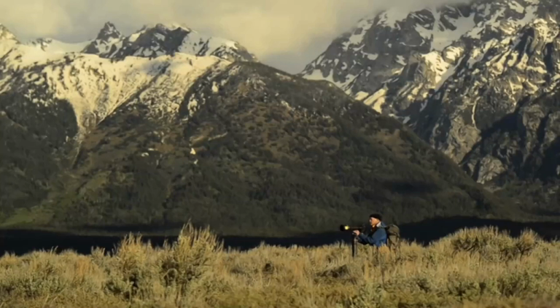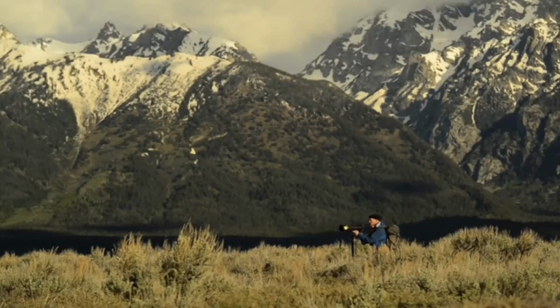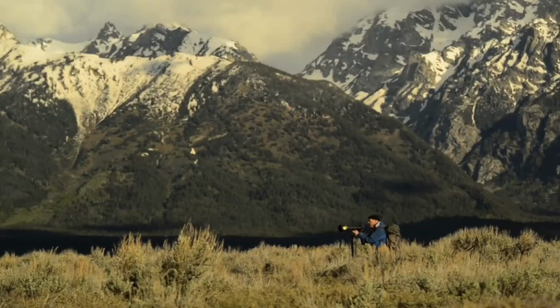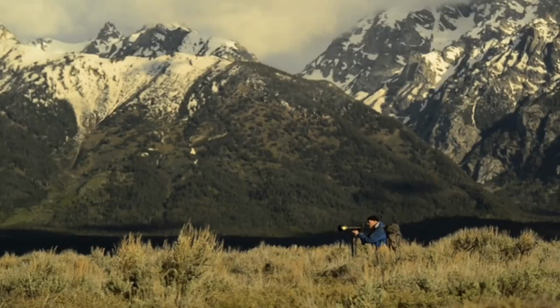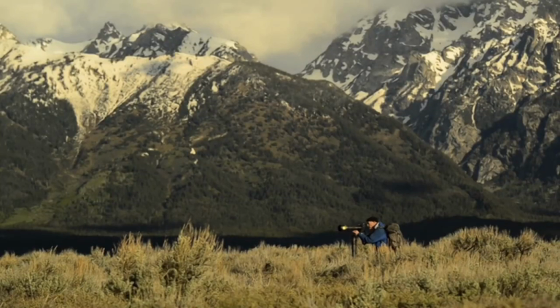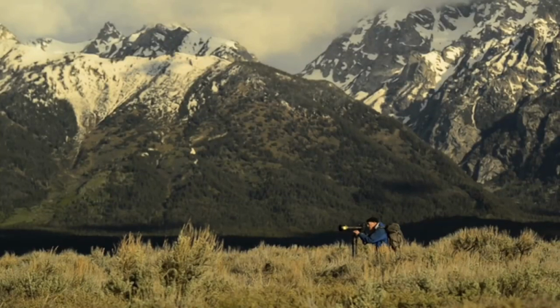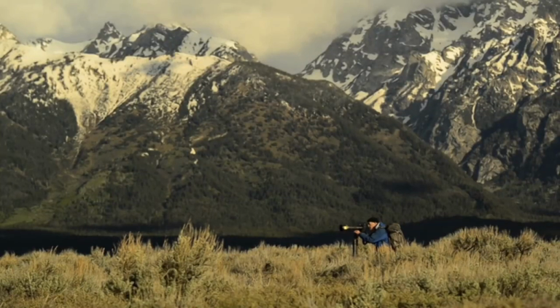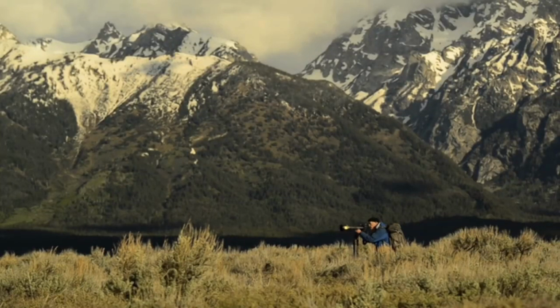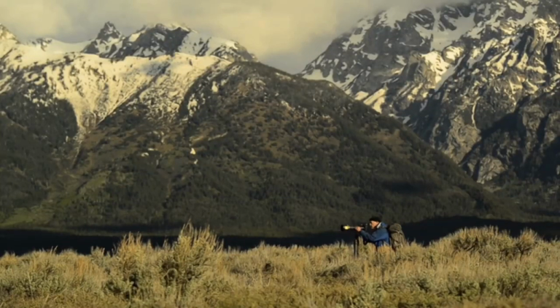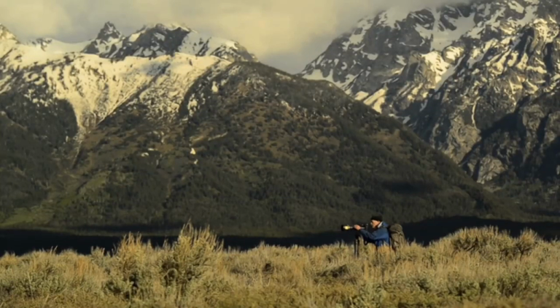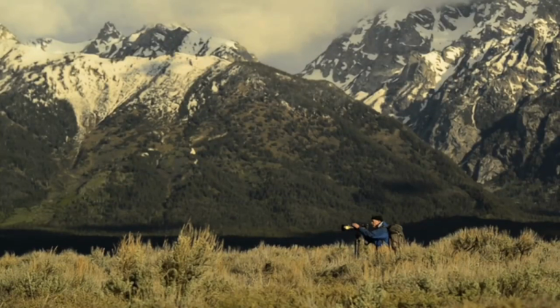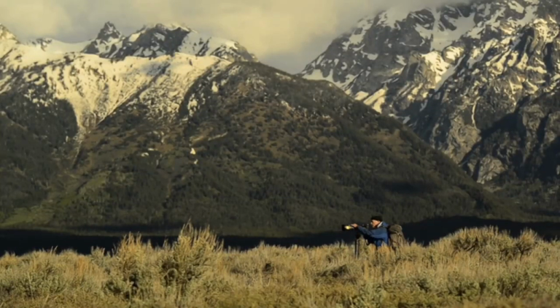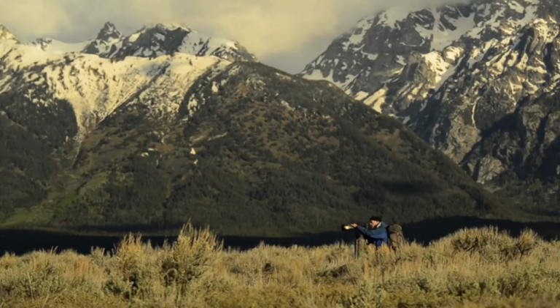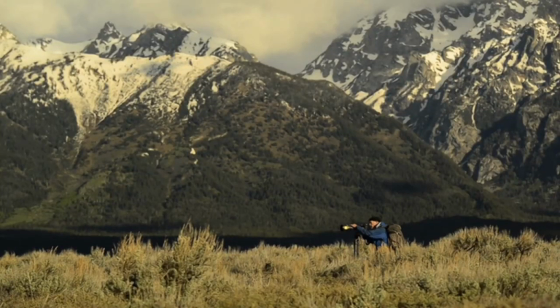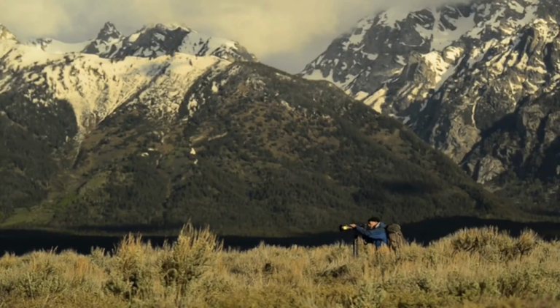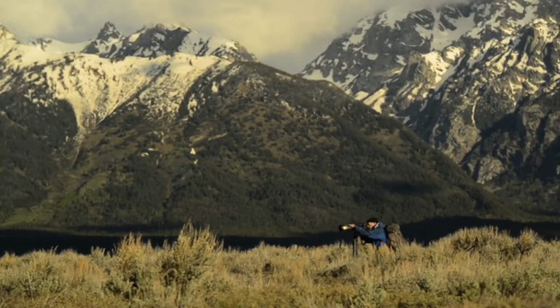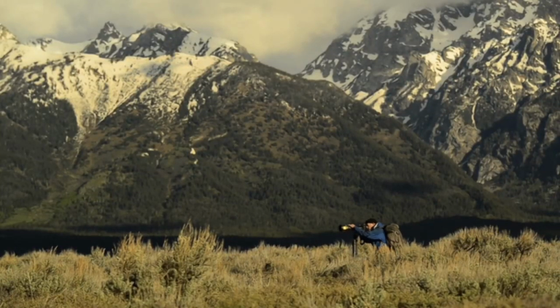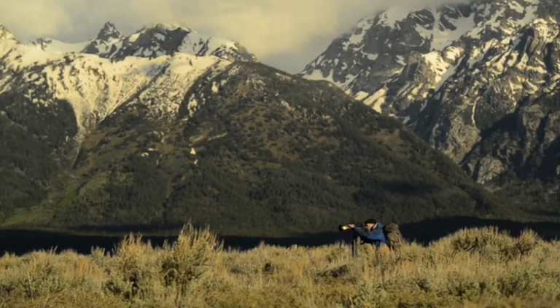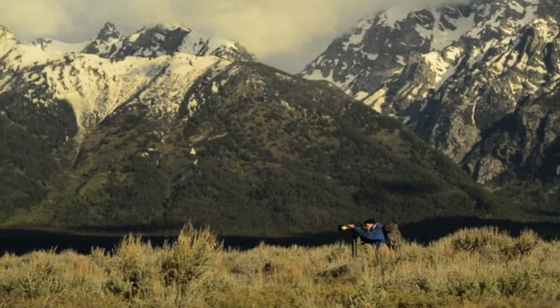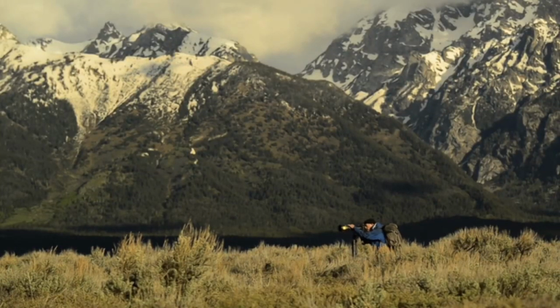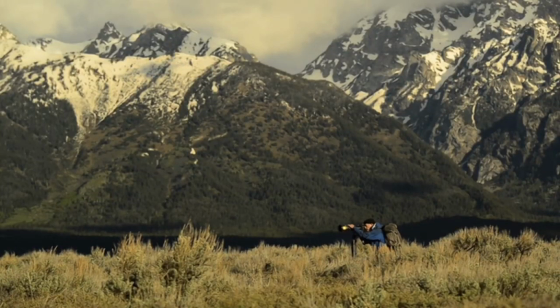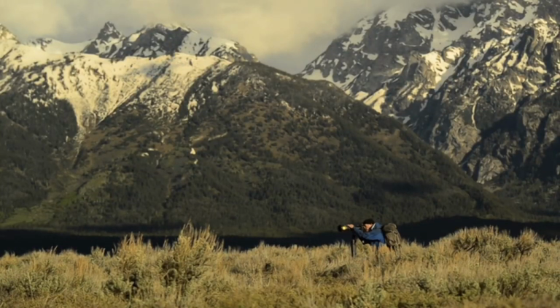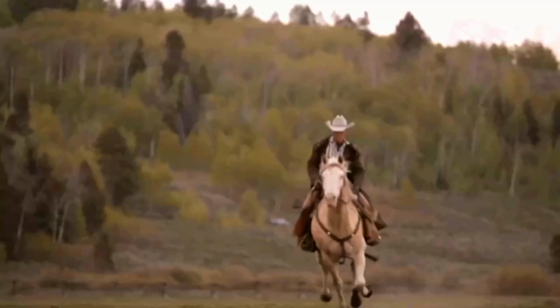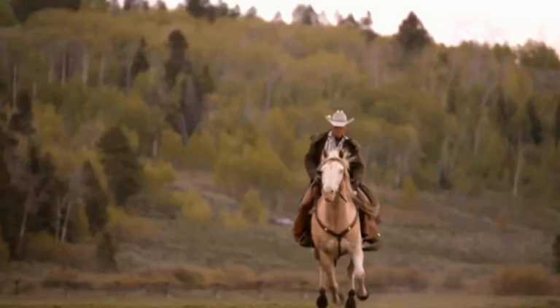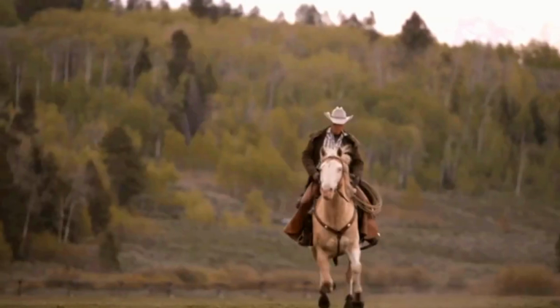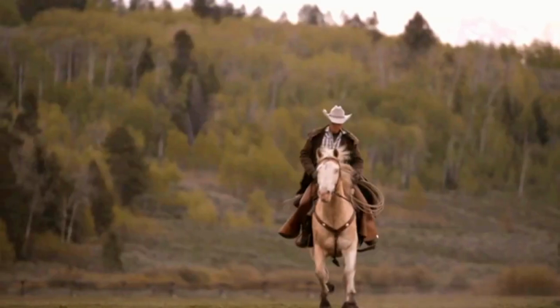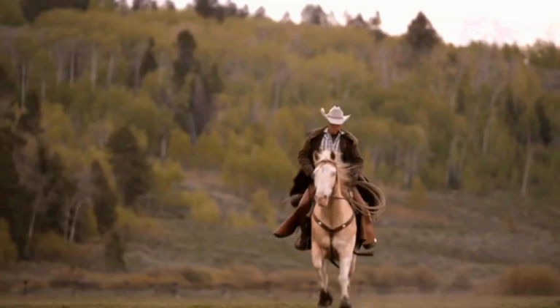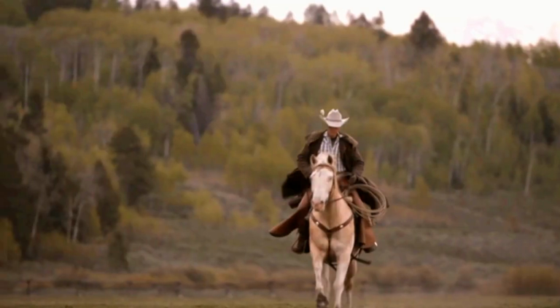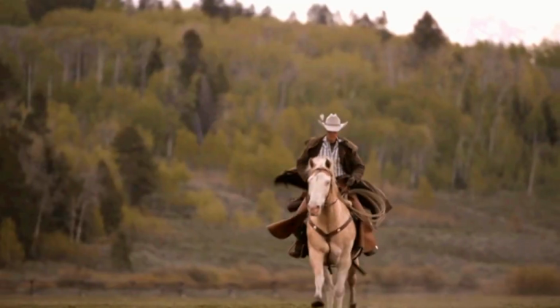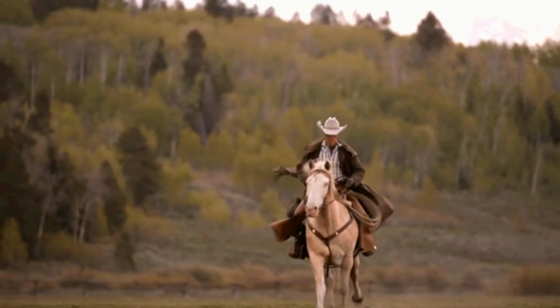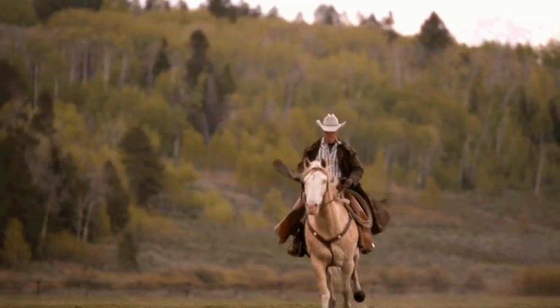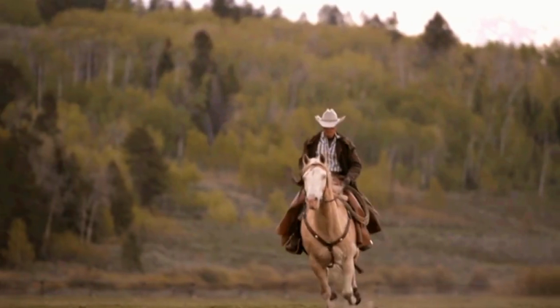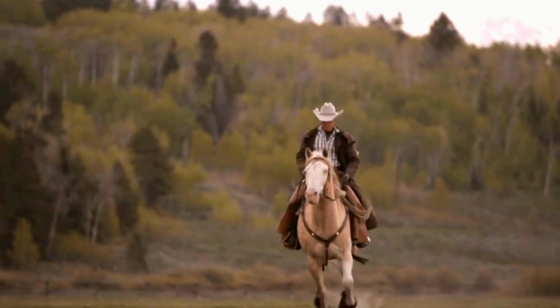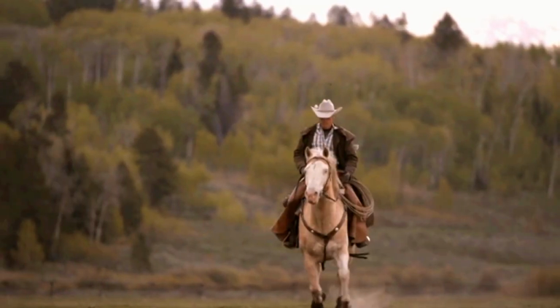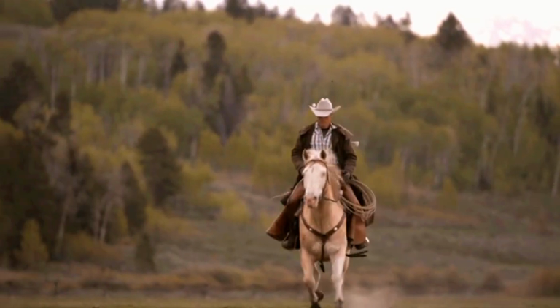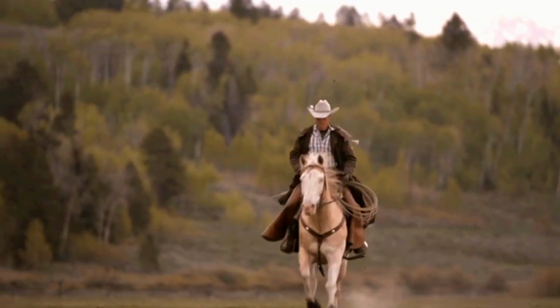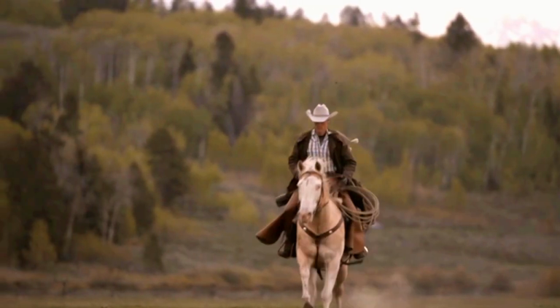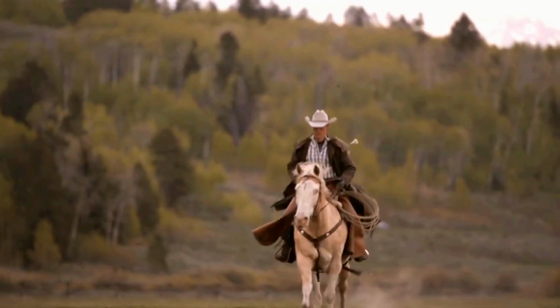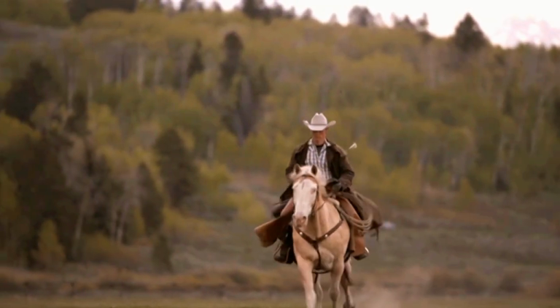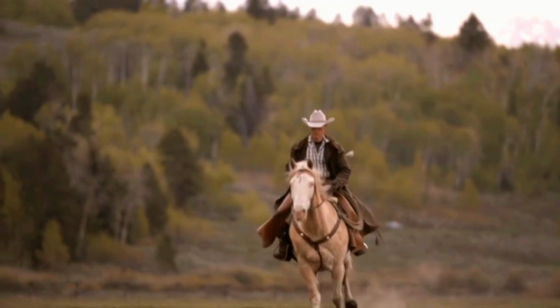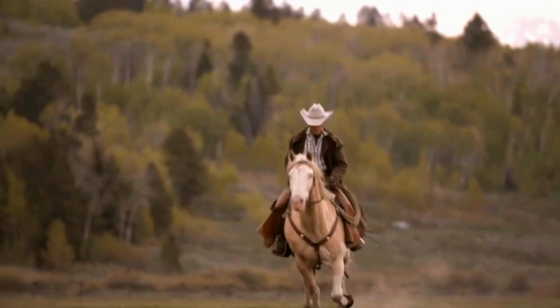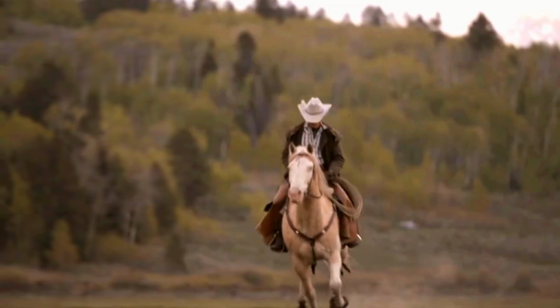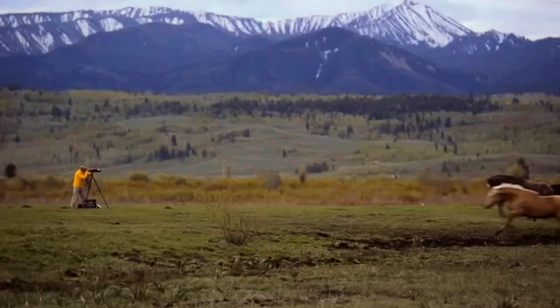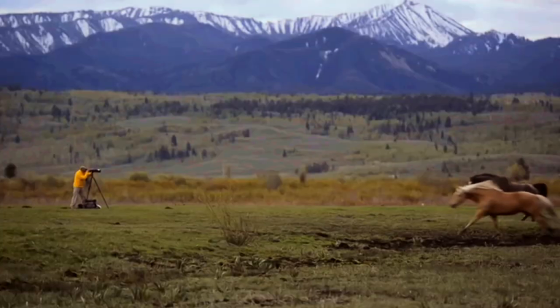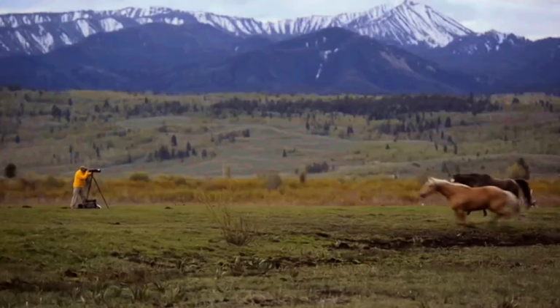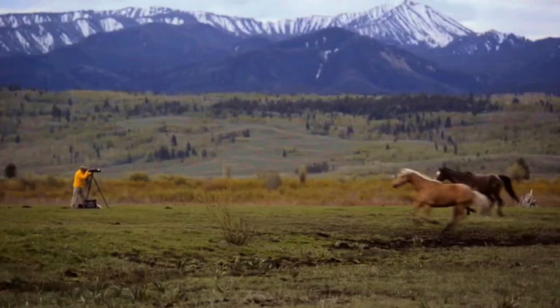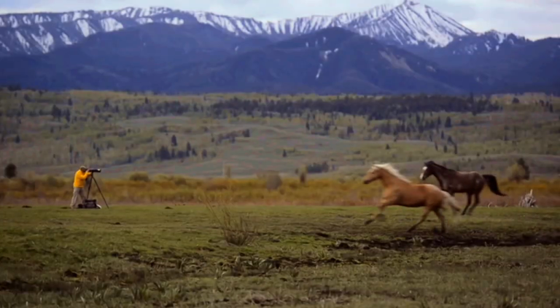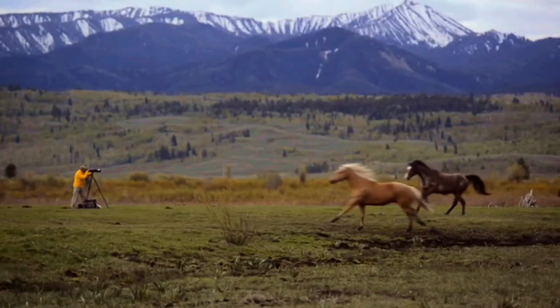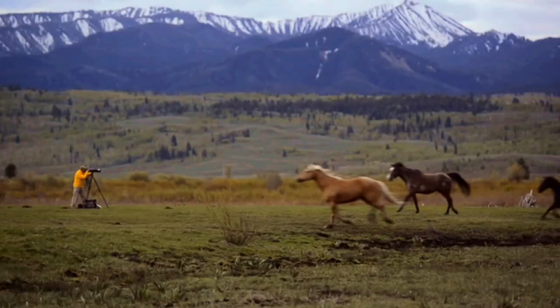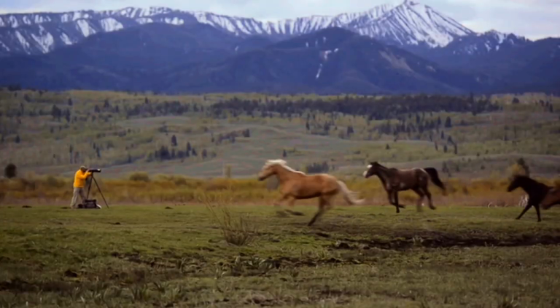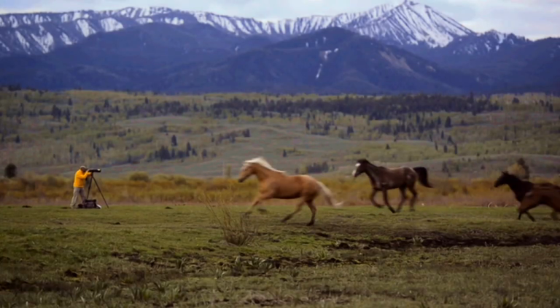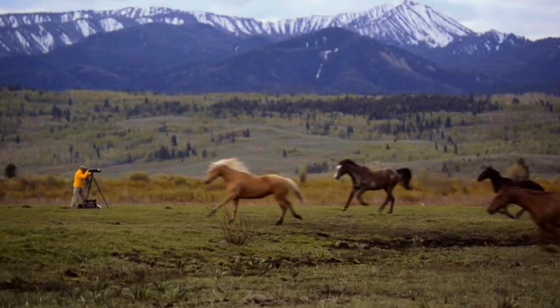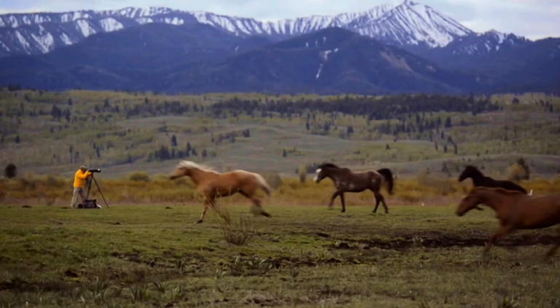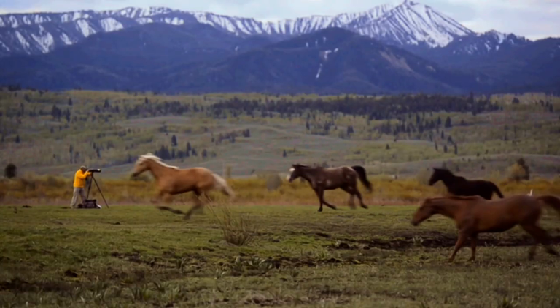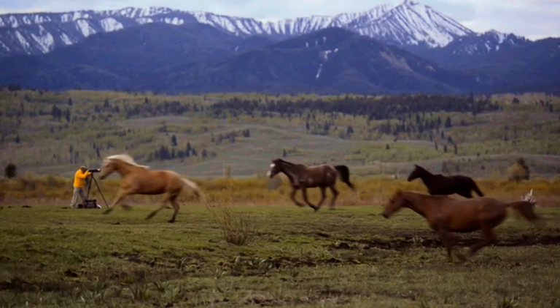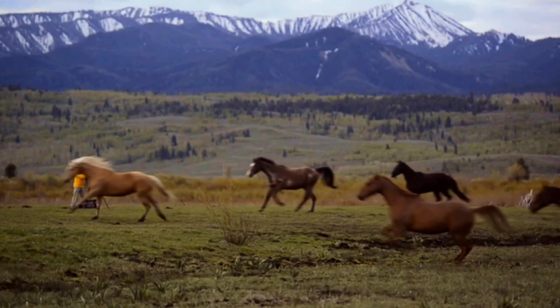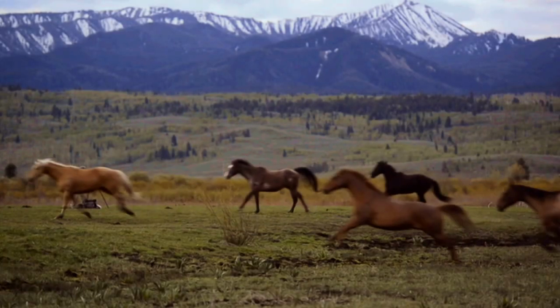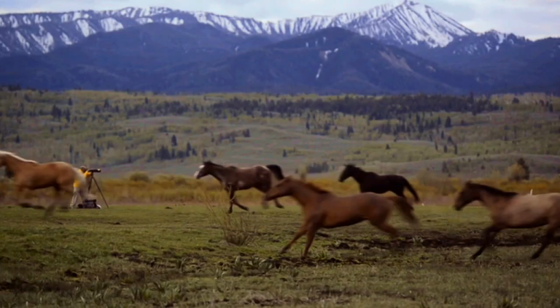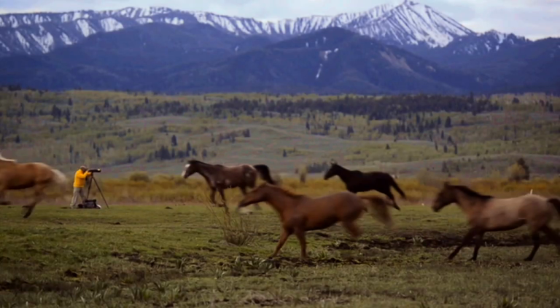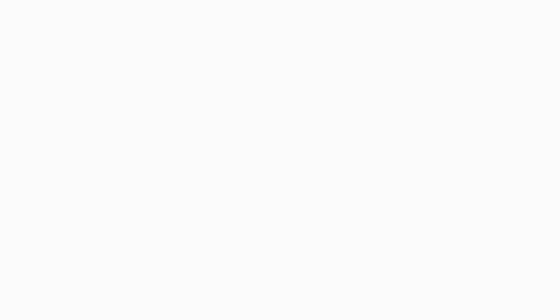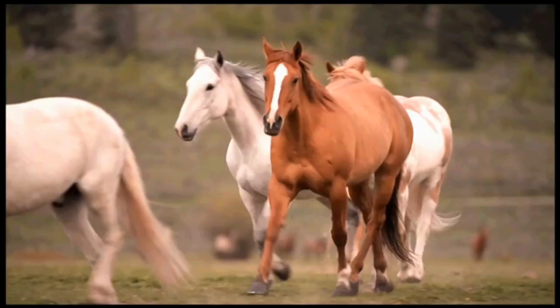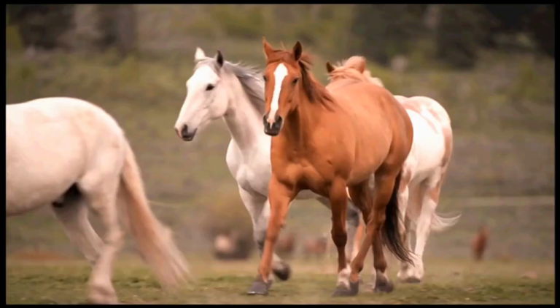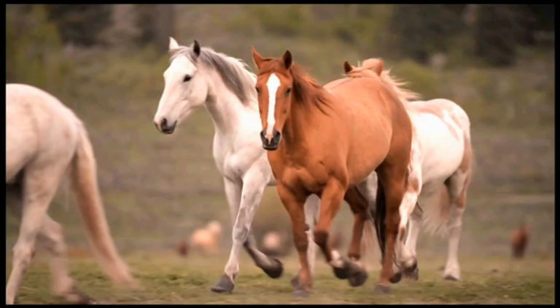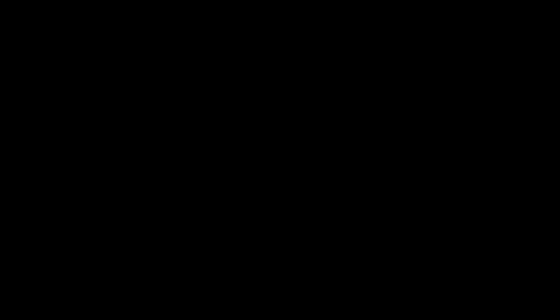The D4 is an incredible camera to use to capture action. It can shoot at a frame rate of up to 11 frames per second.